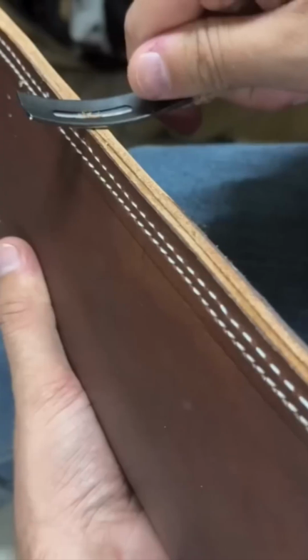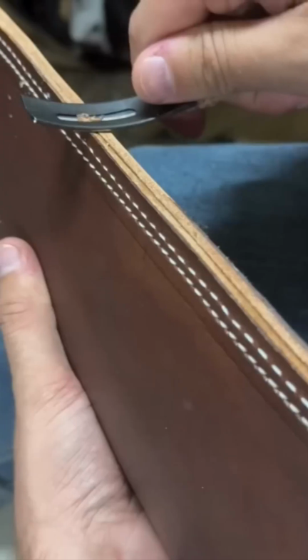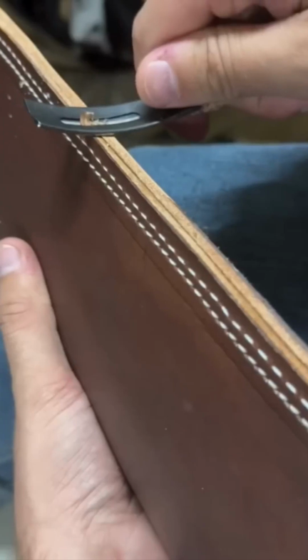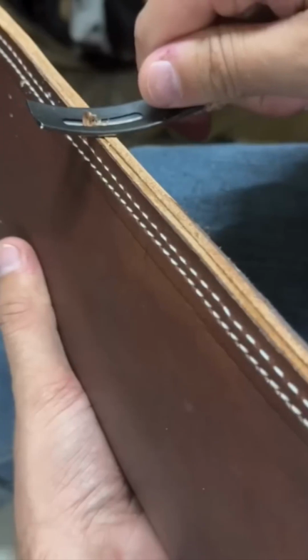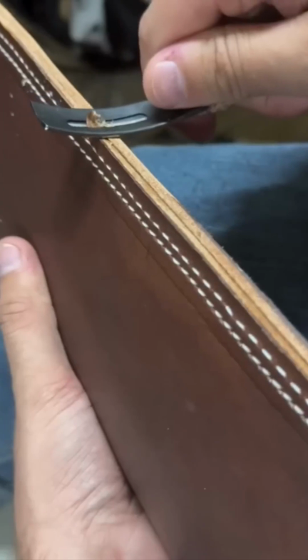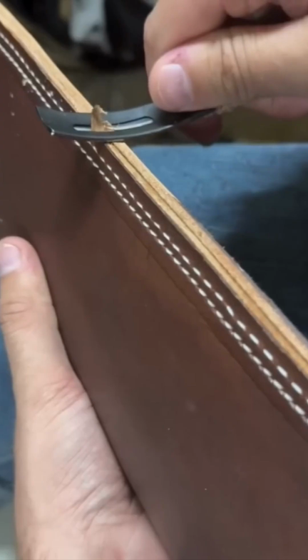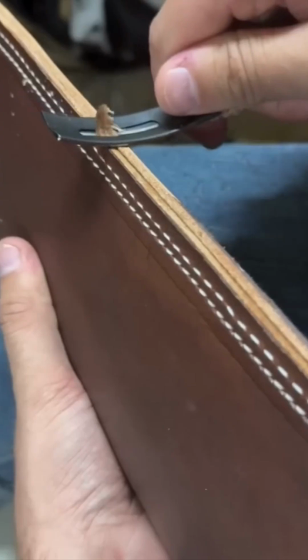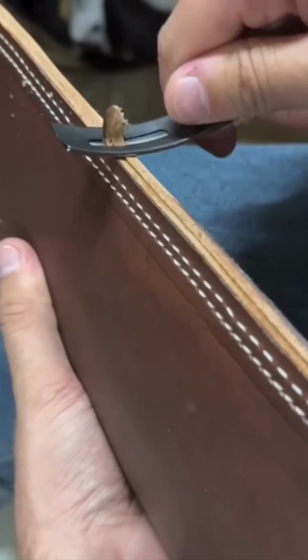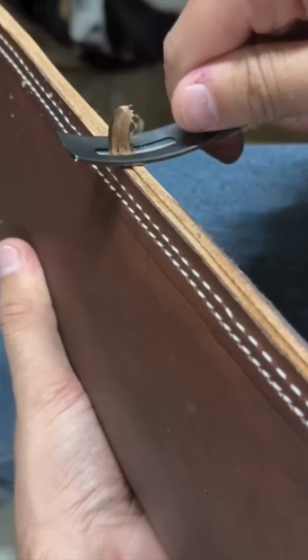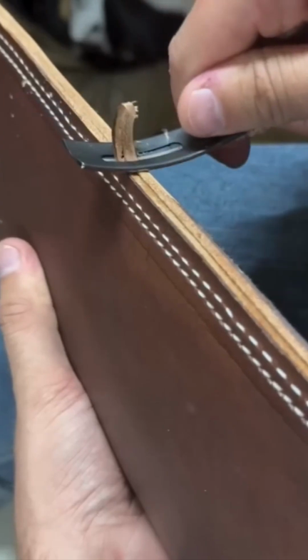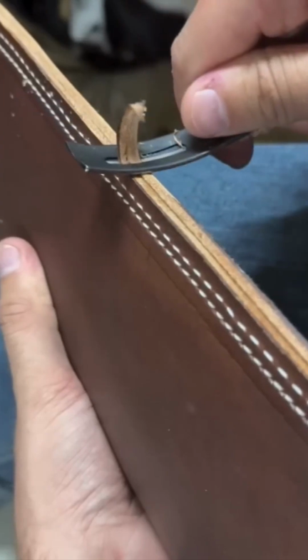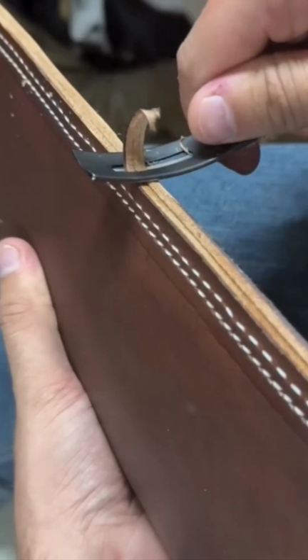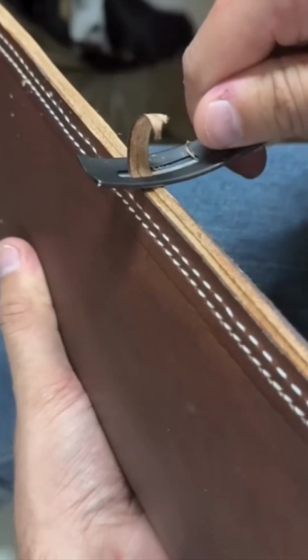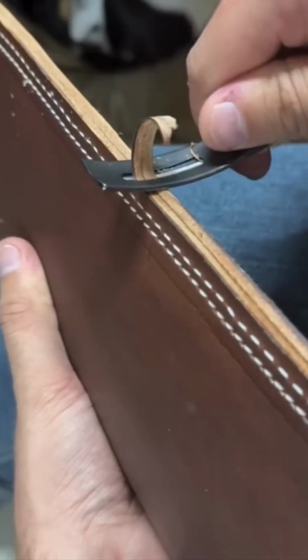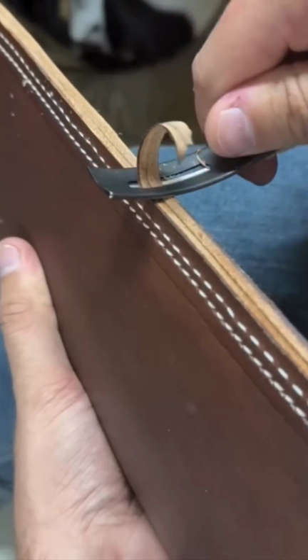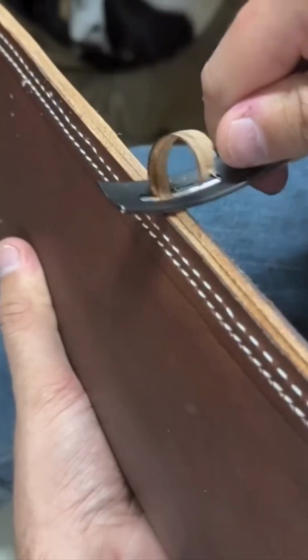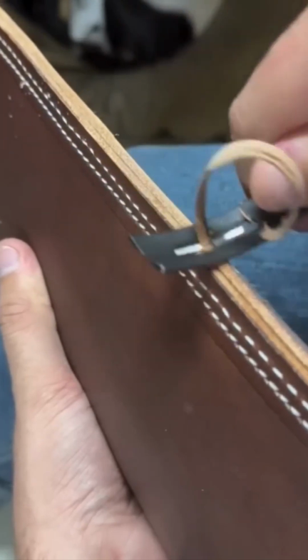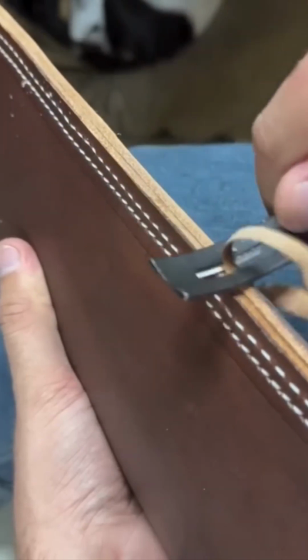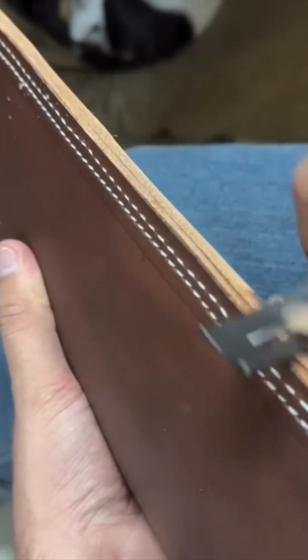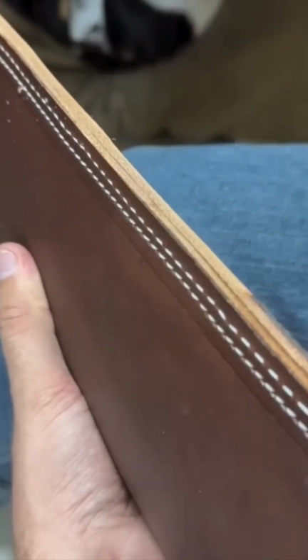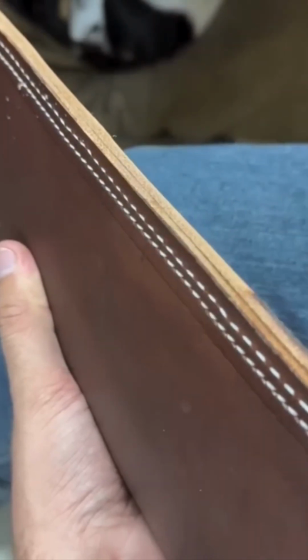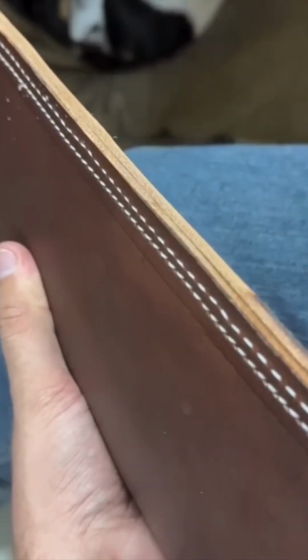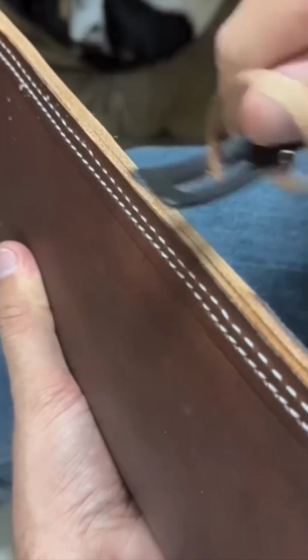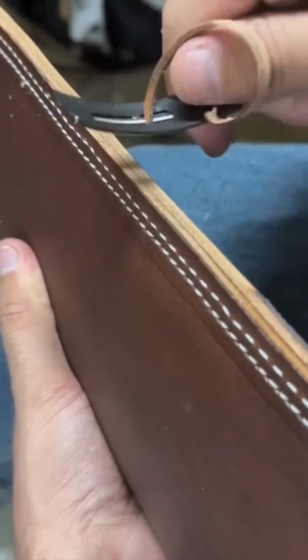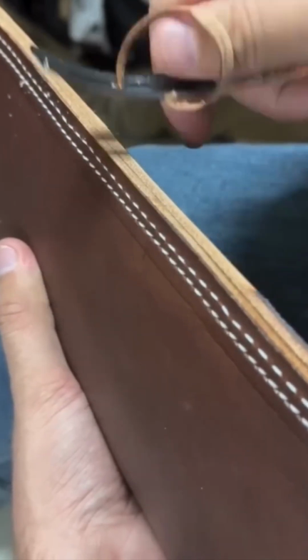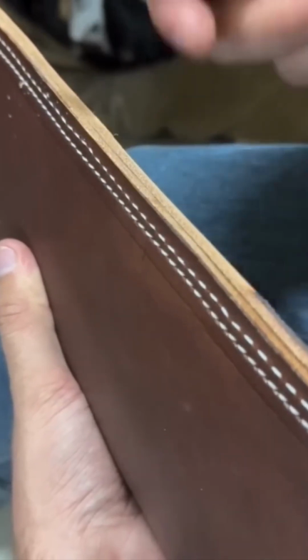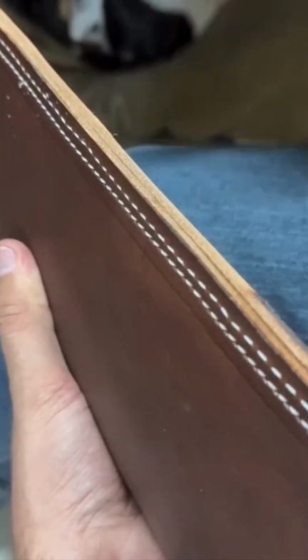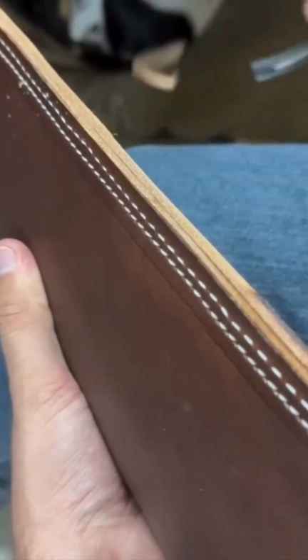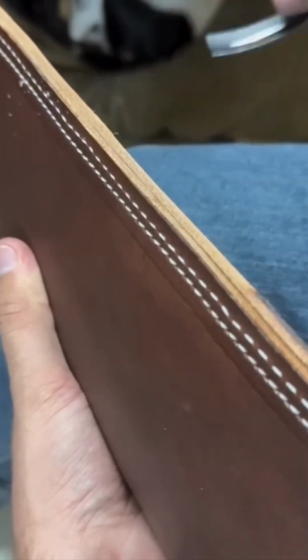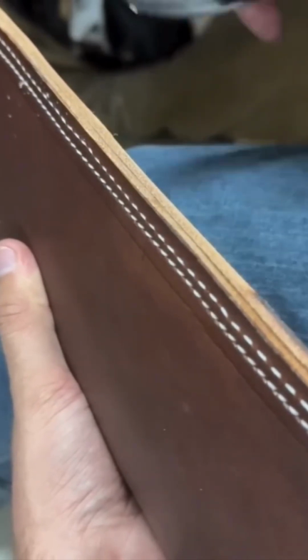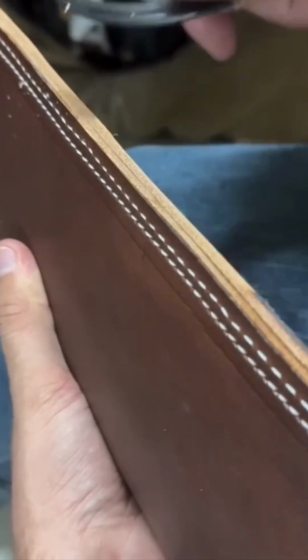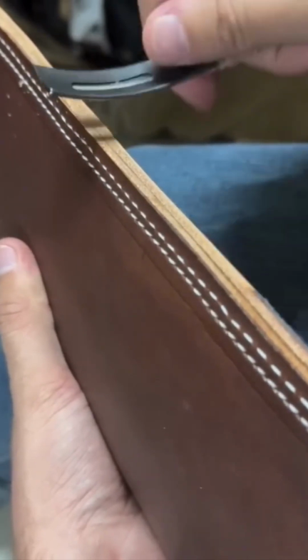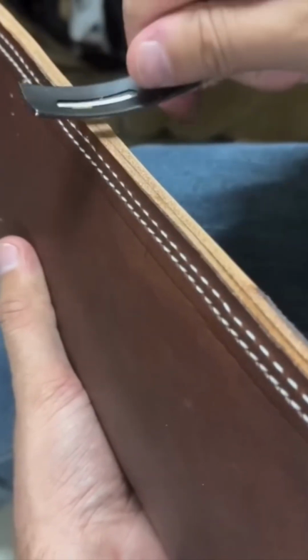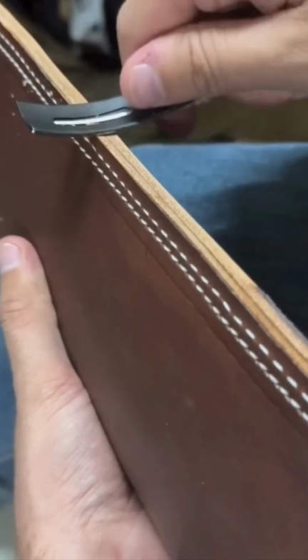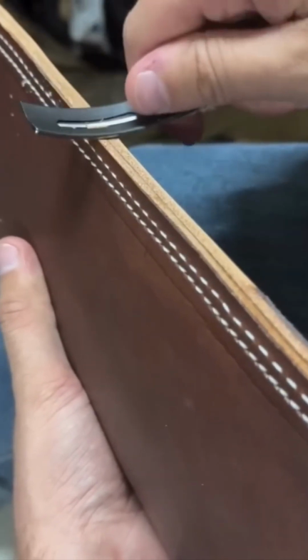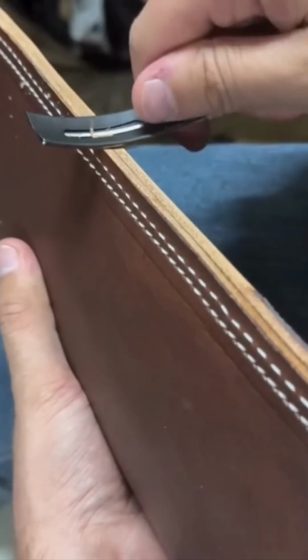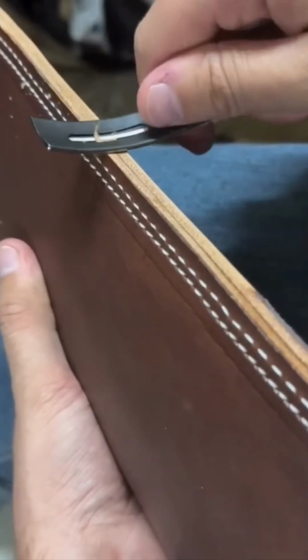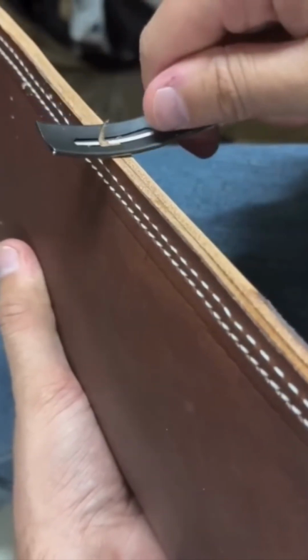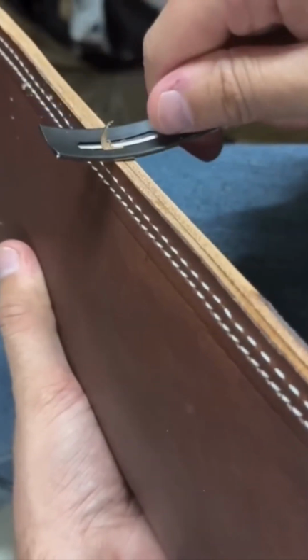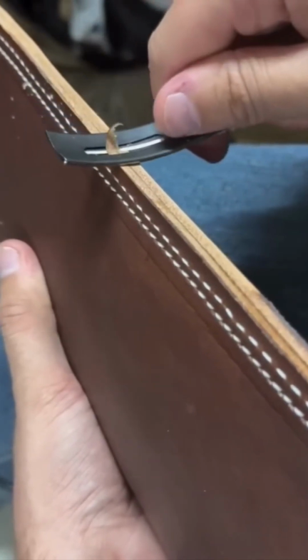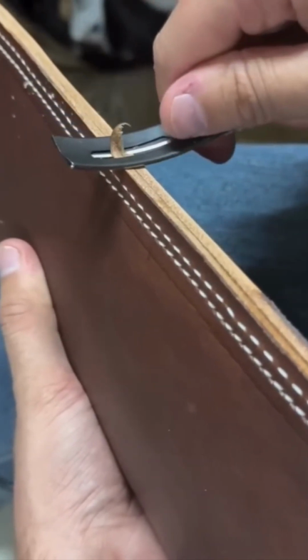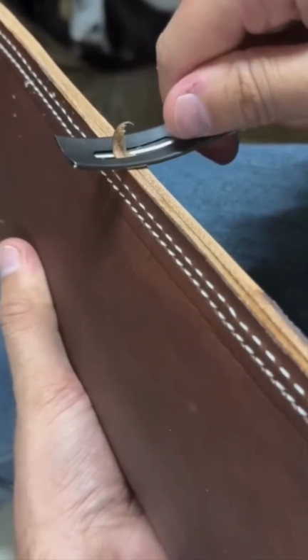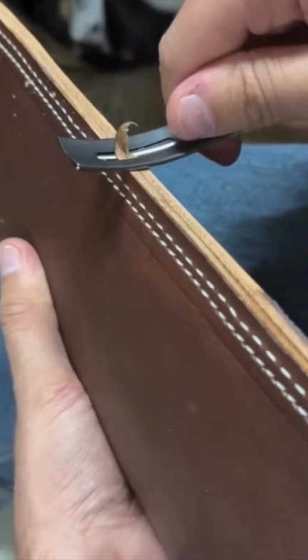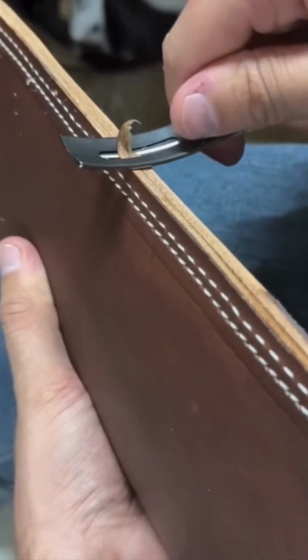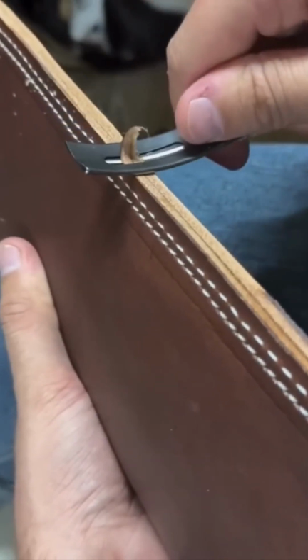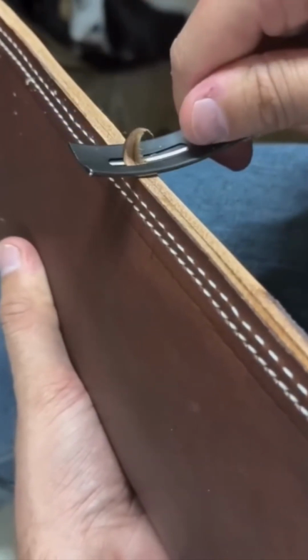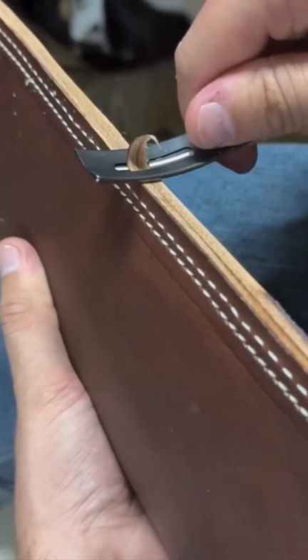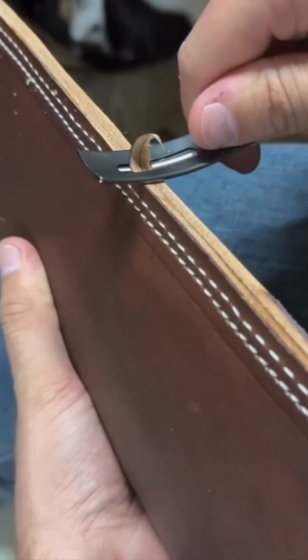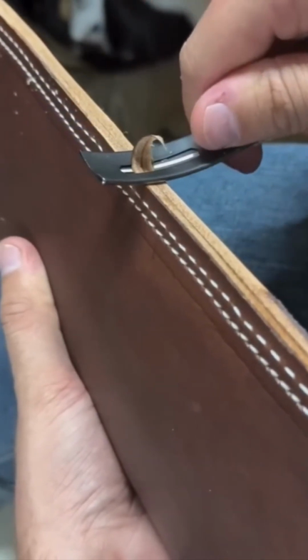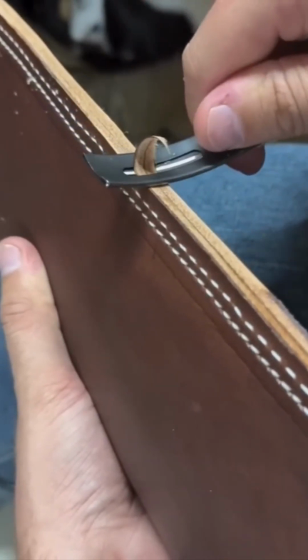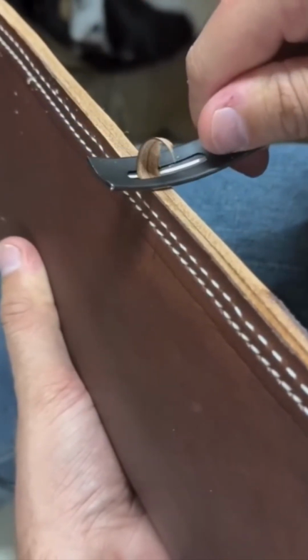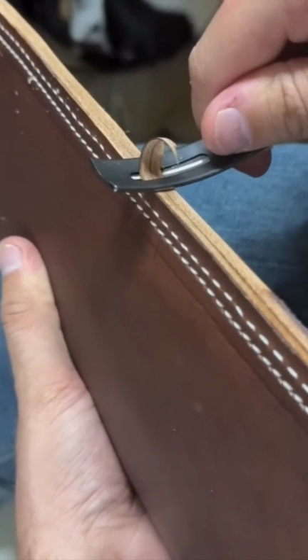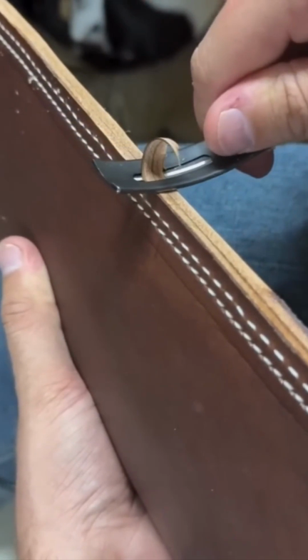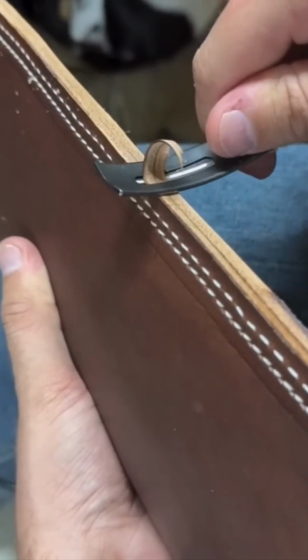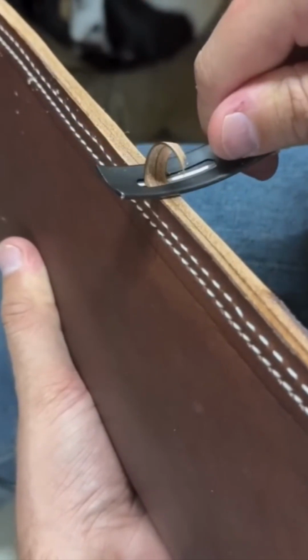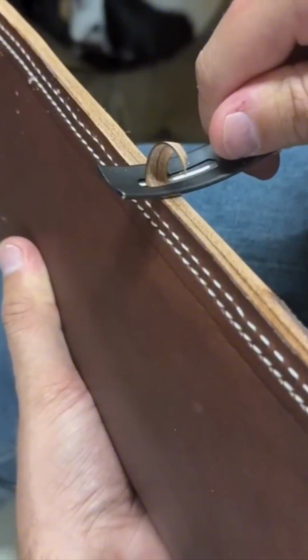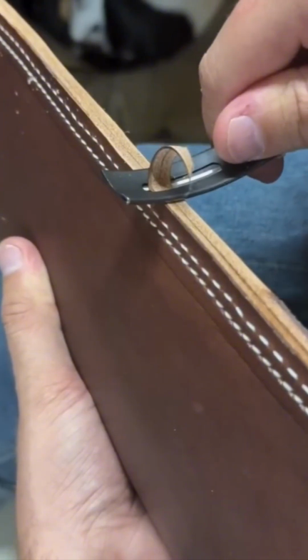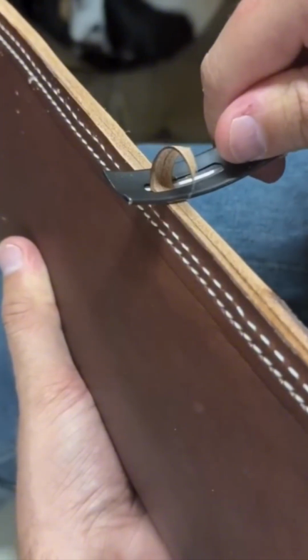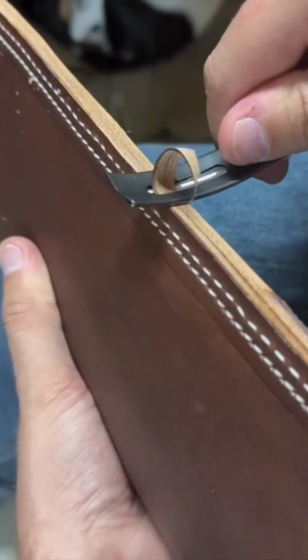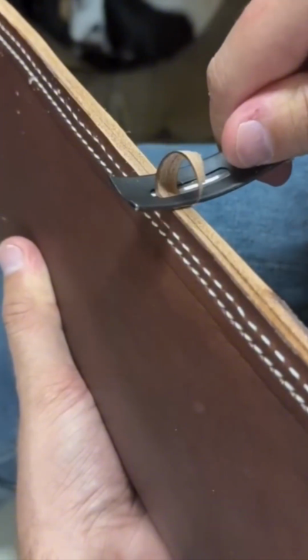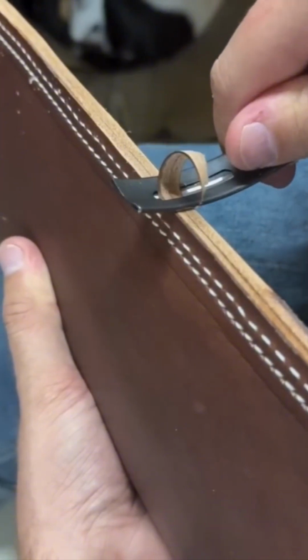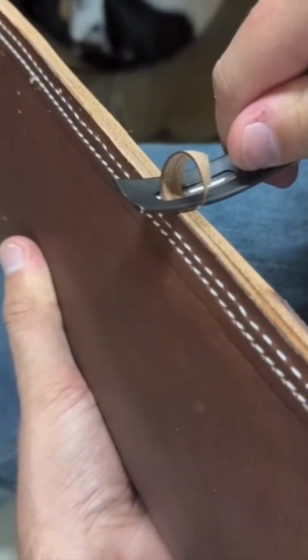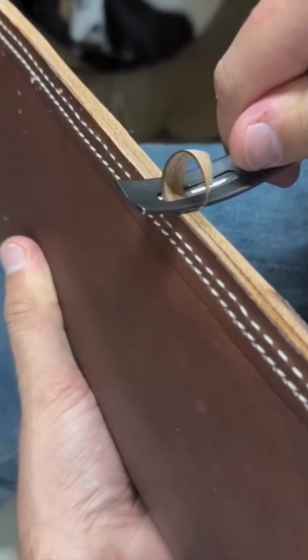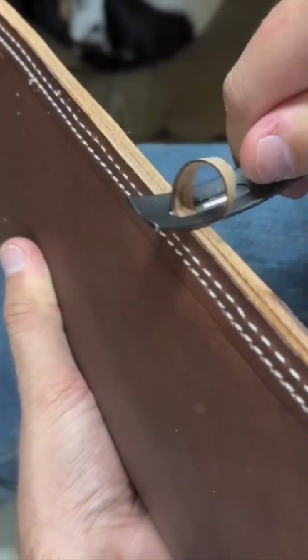Smoothing leather is no easy task — it's like taming a wild stallion. Force won't work; only technique matters.